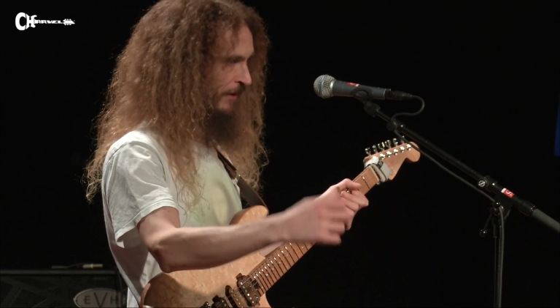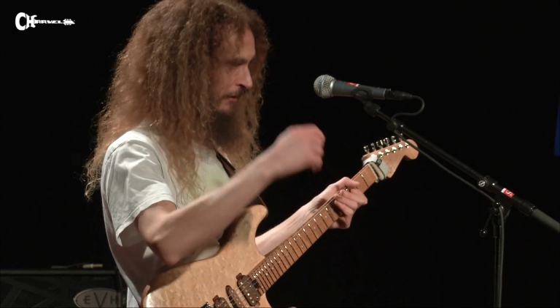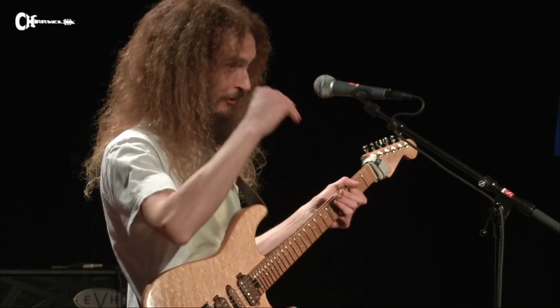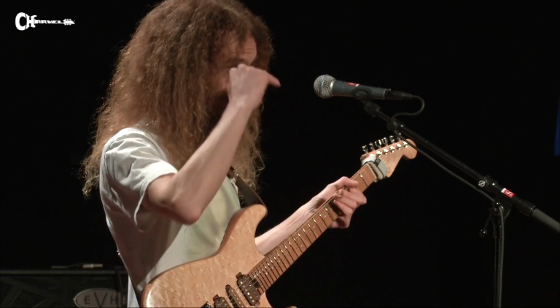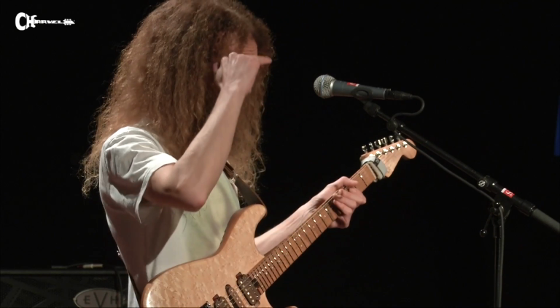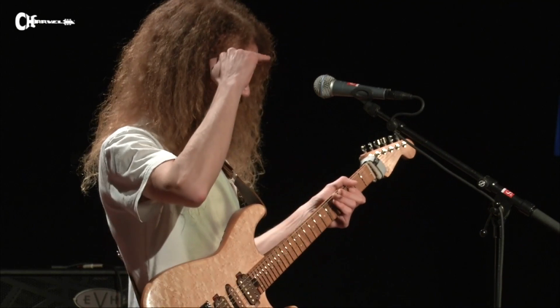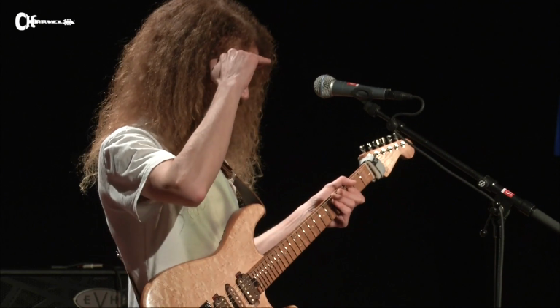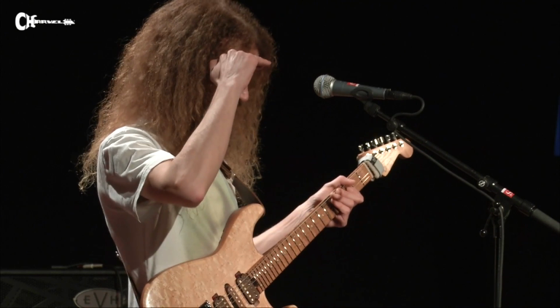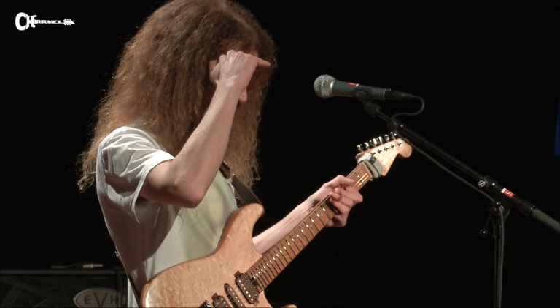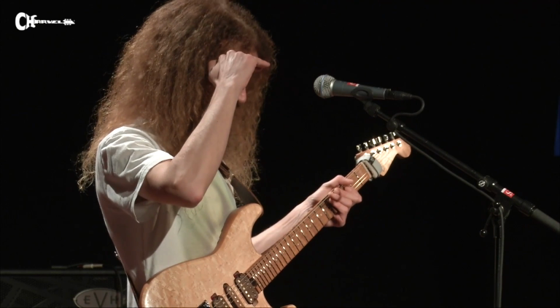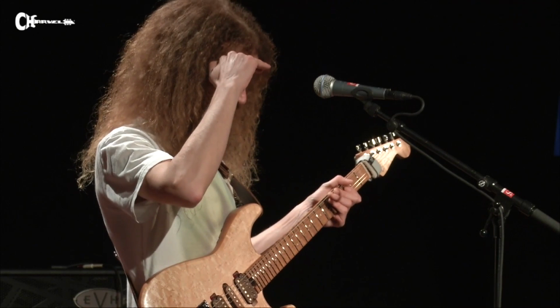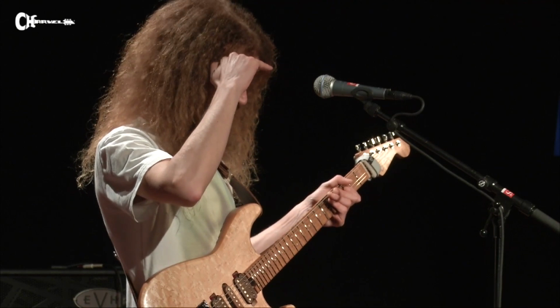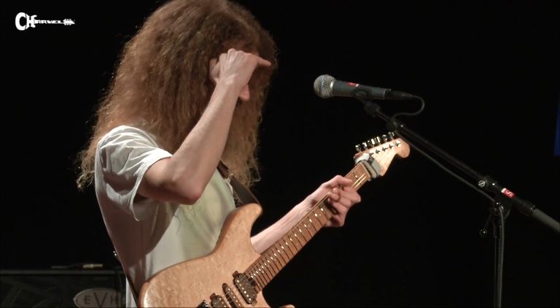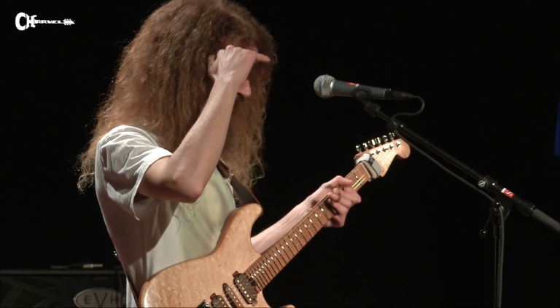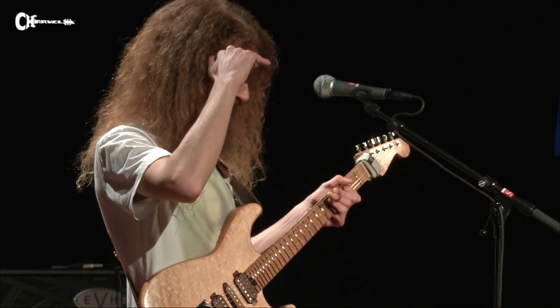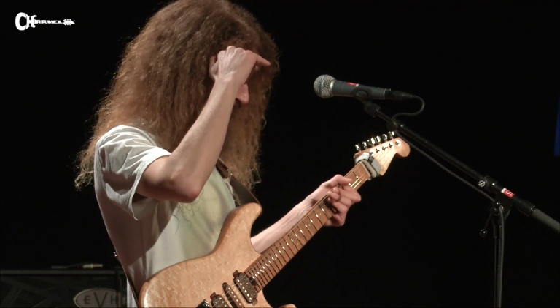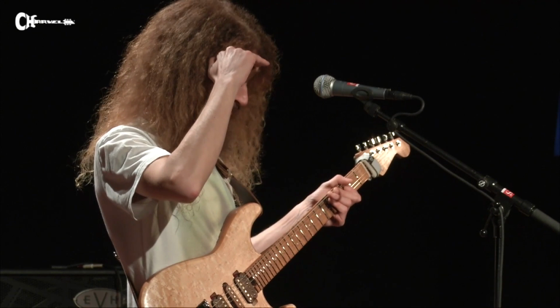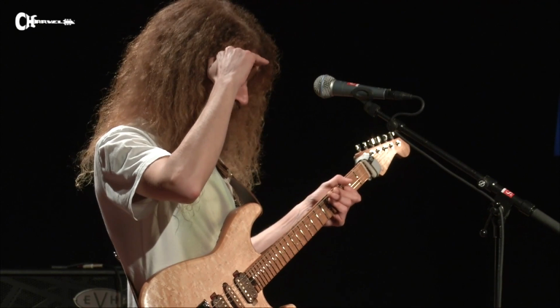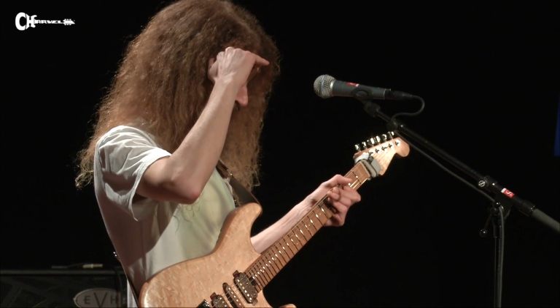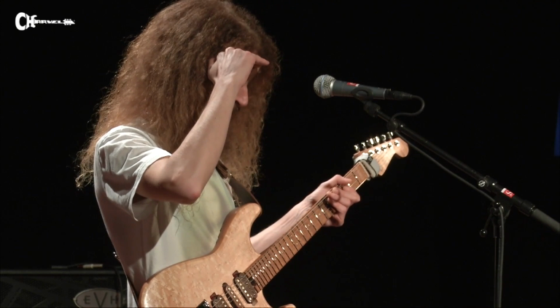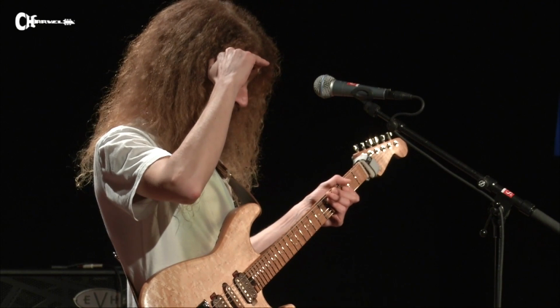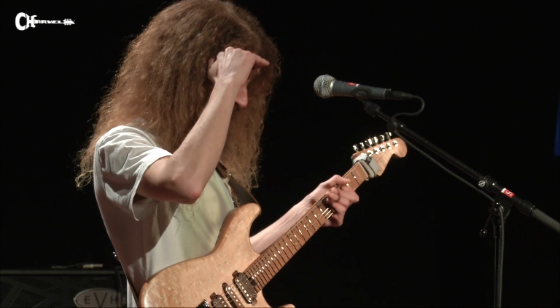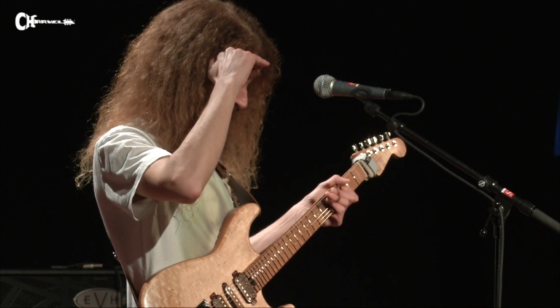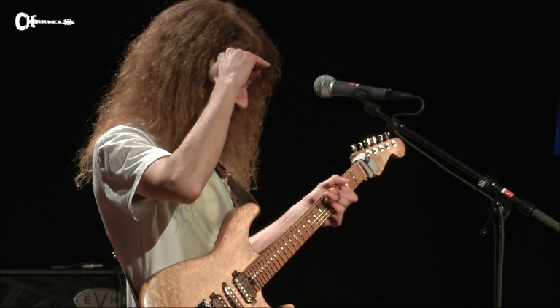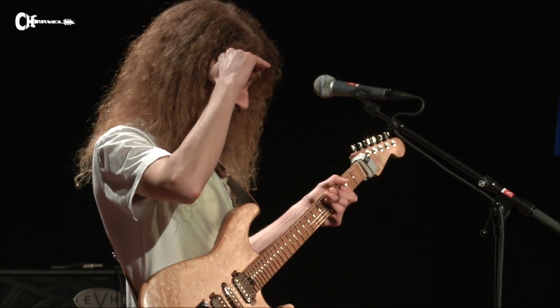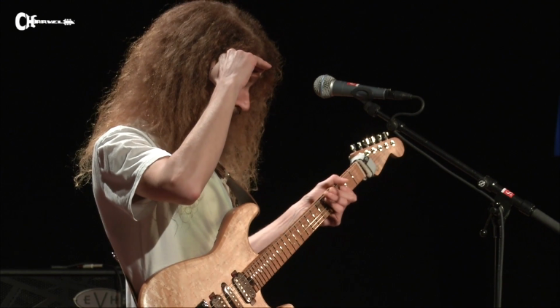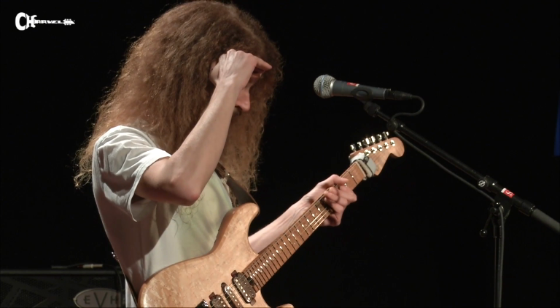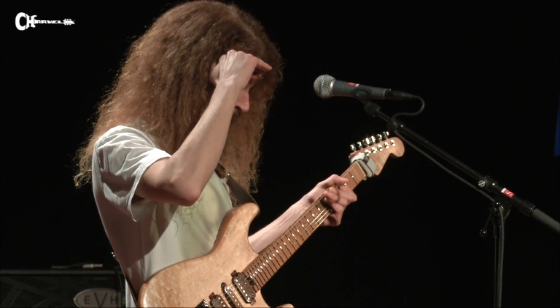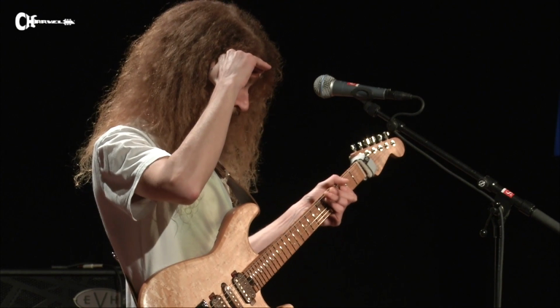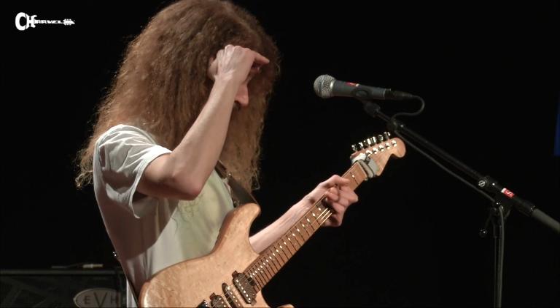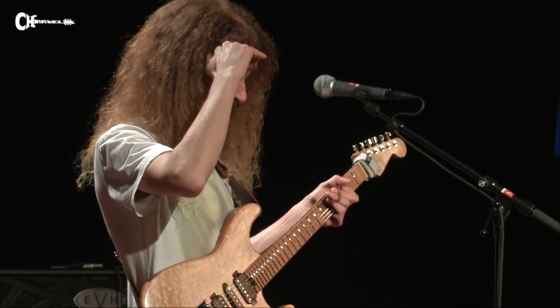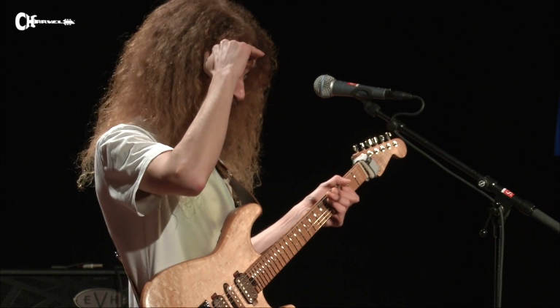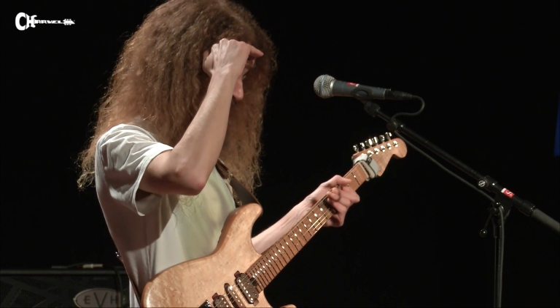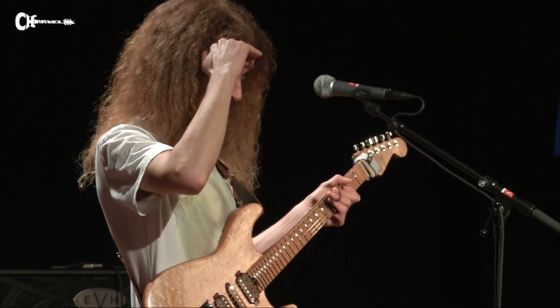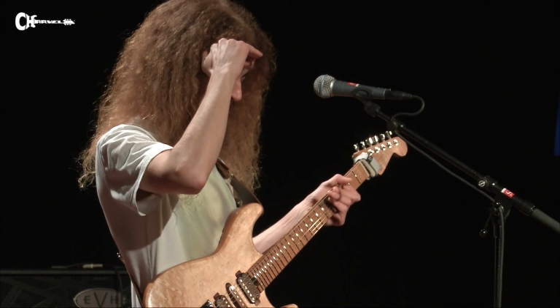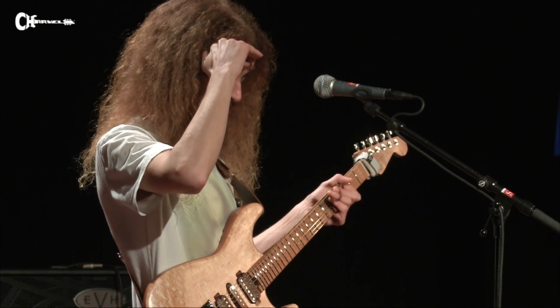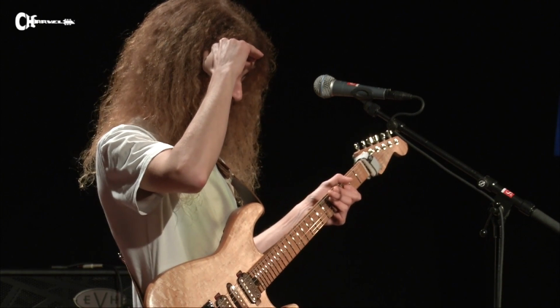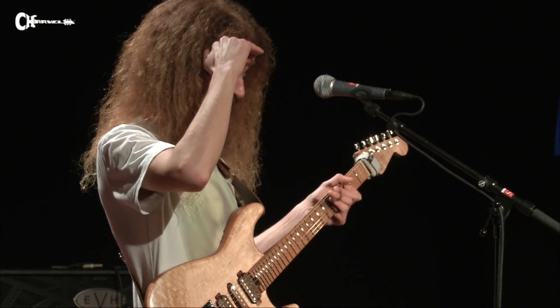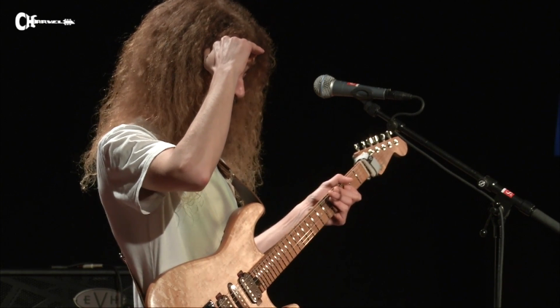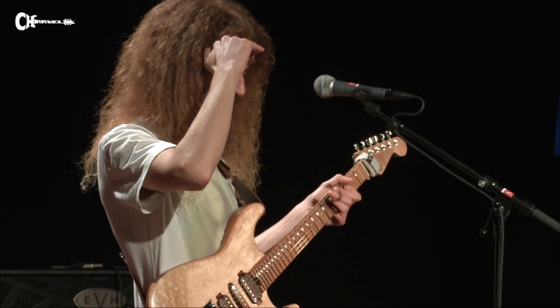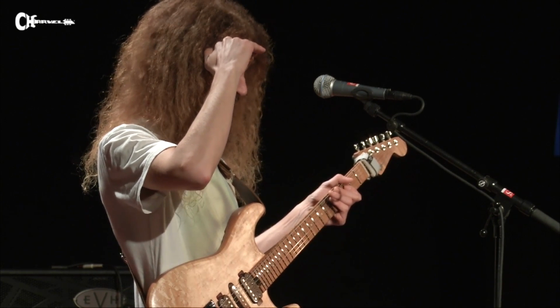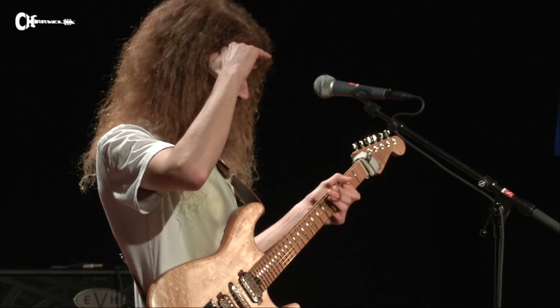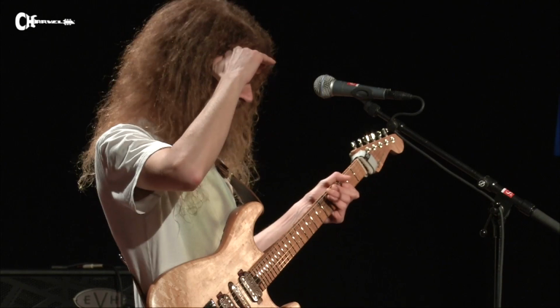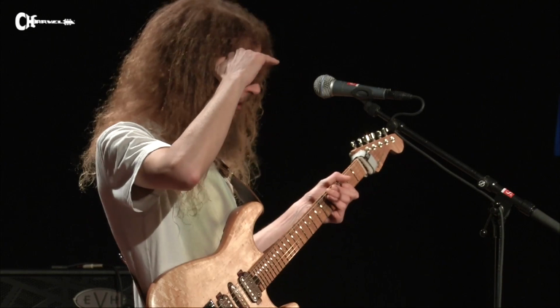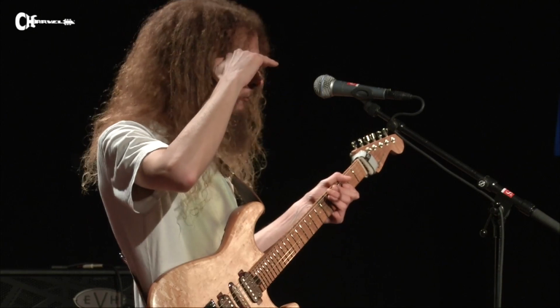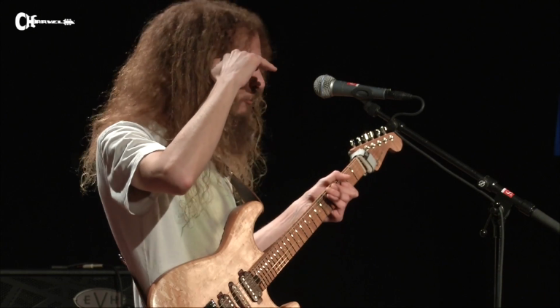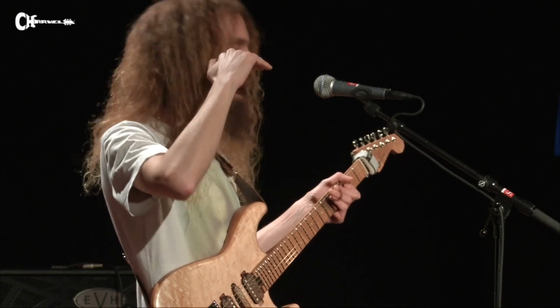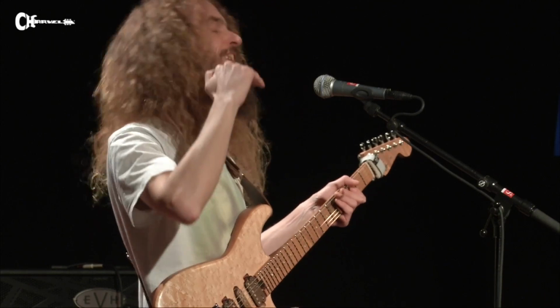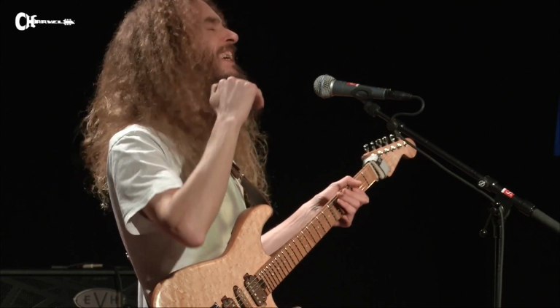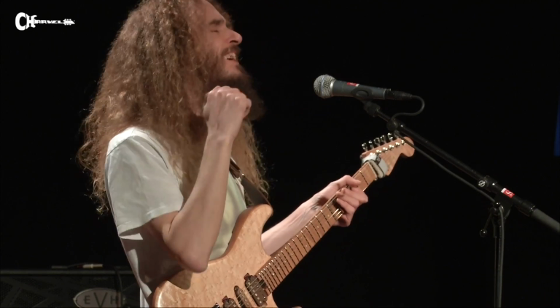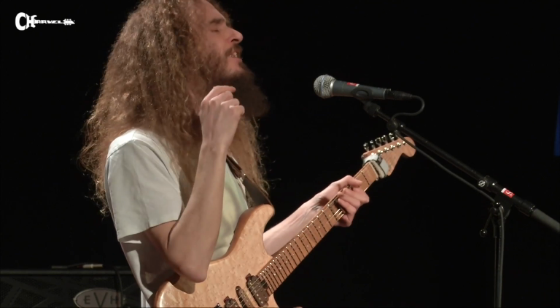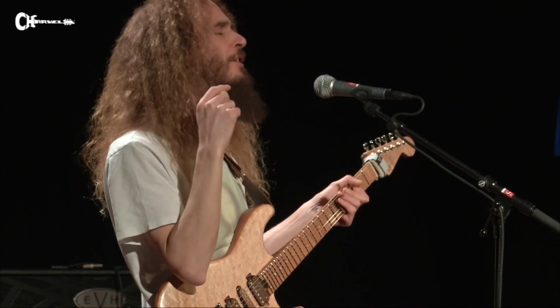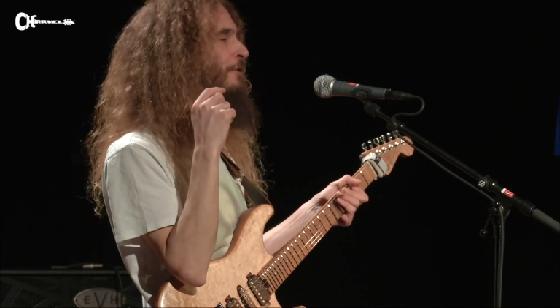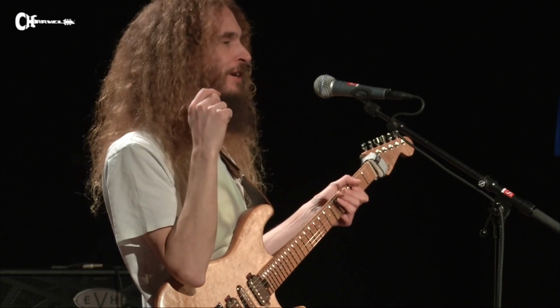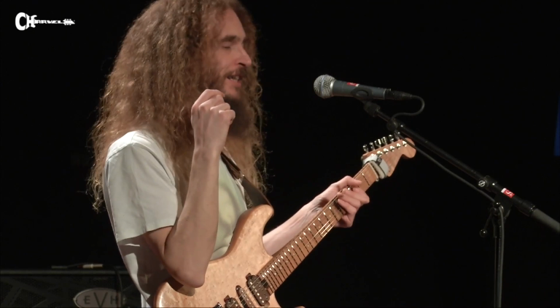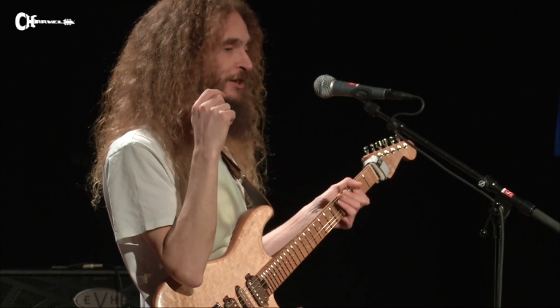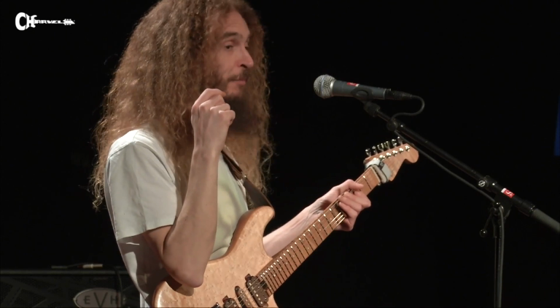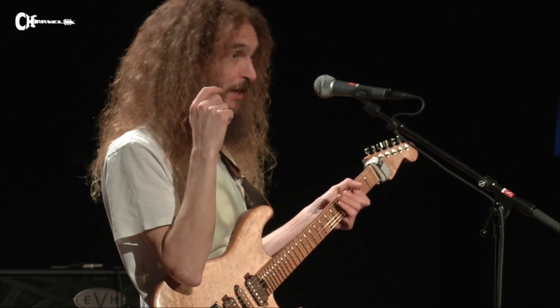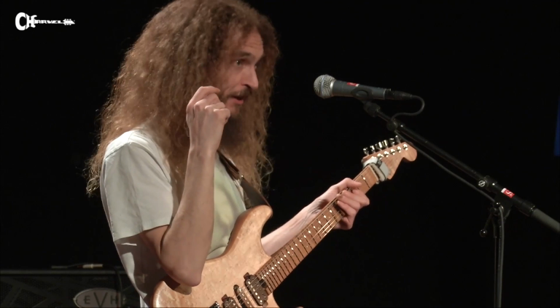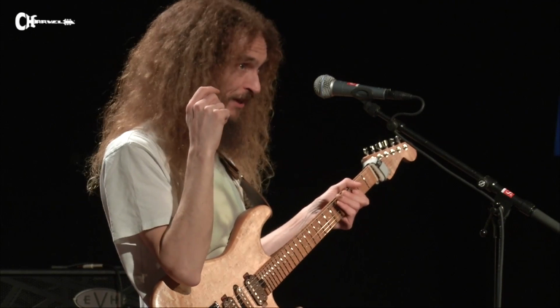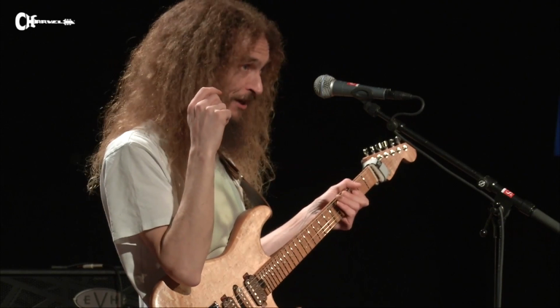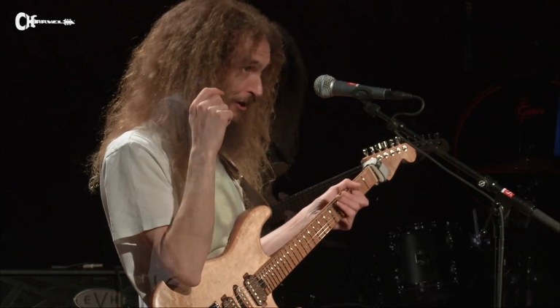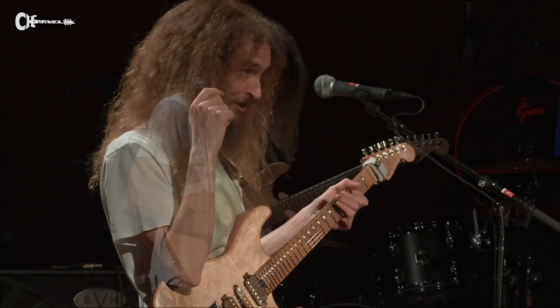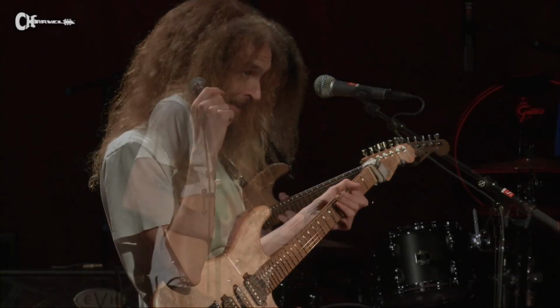I think the Charvel guys are relieved as well. I am what is colloquially known as a pain in the arse.